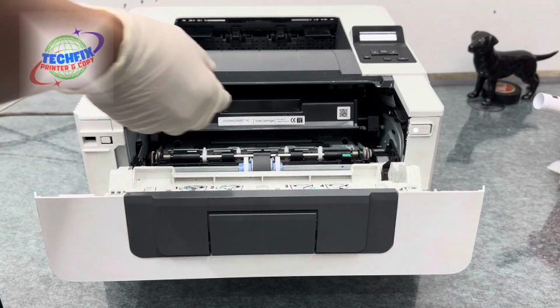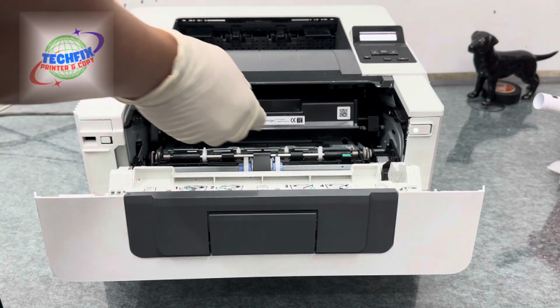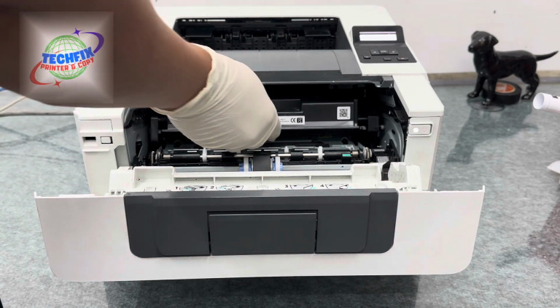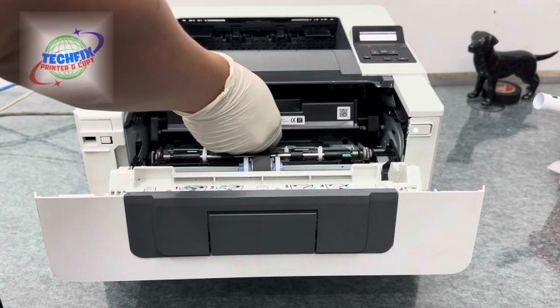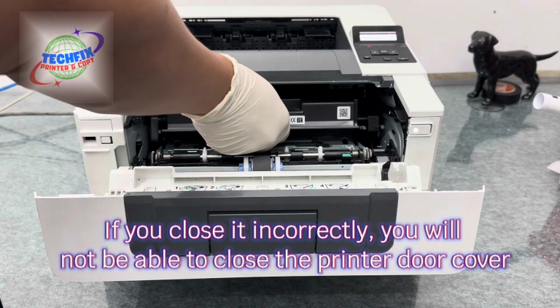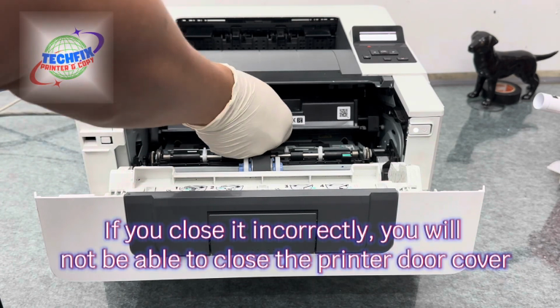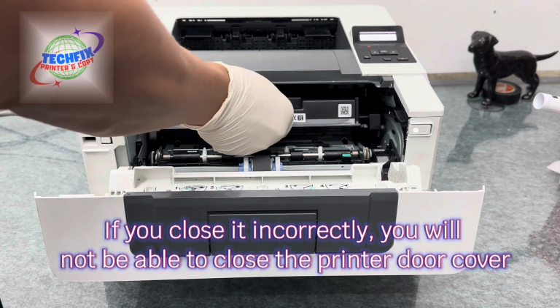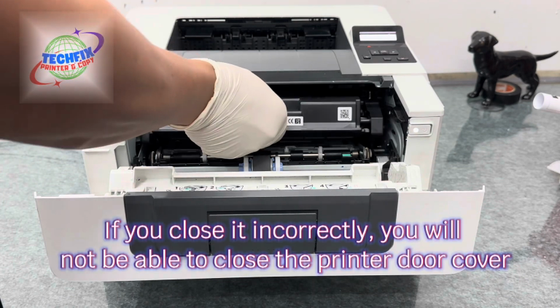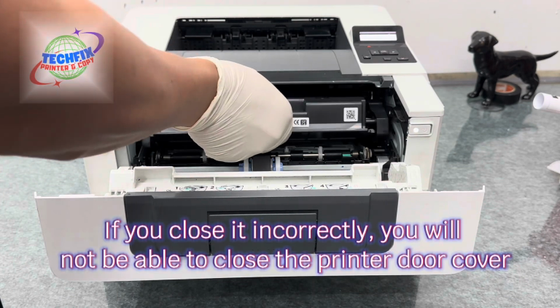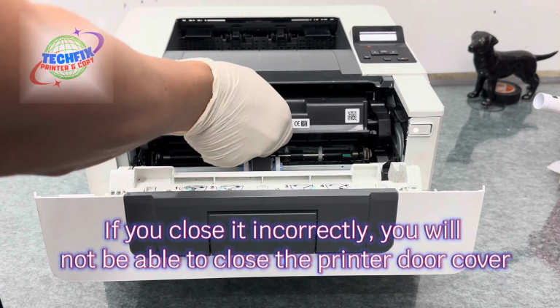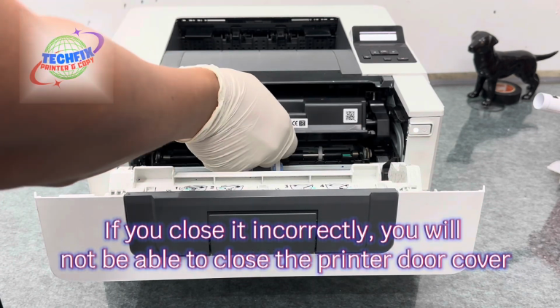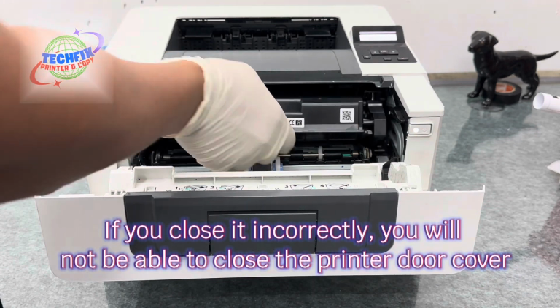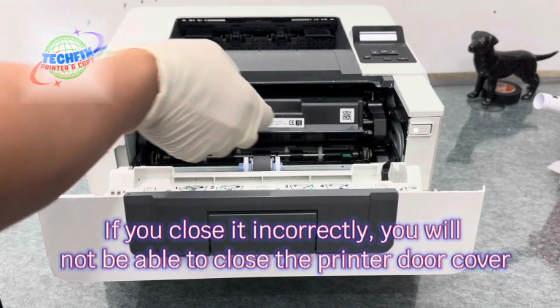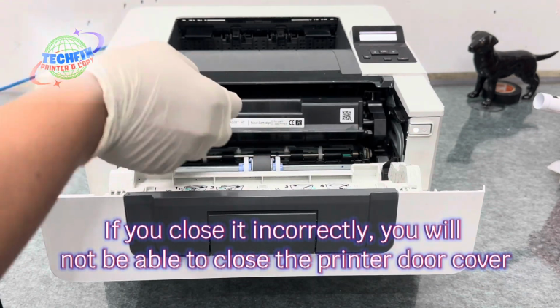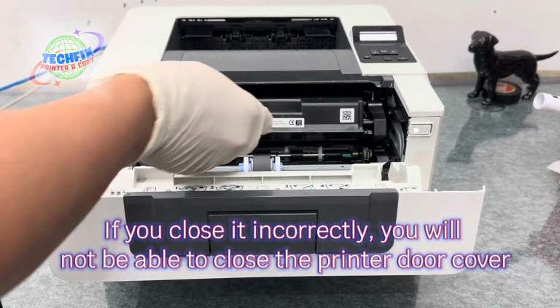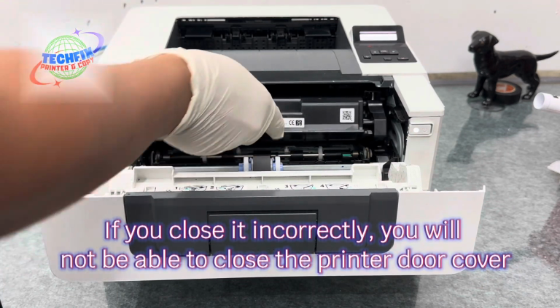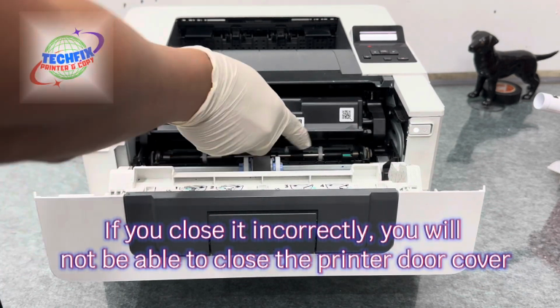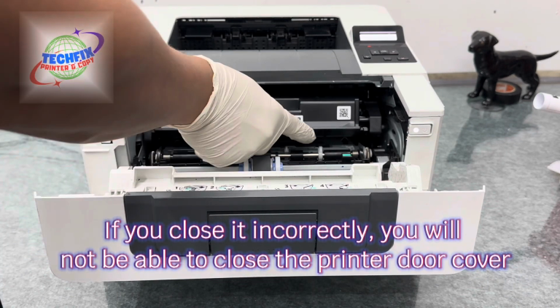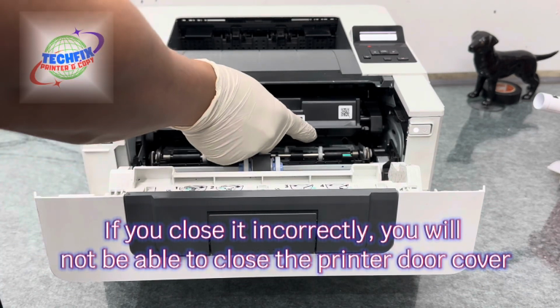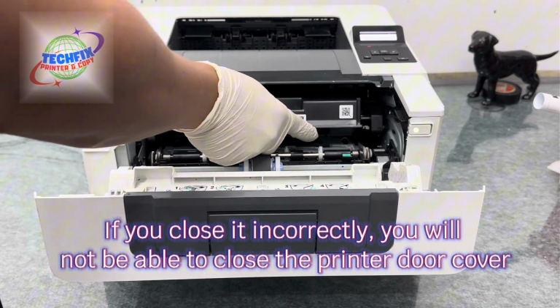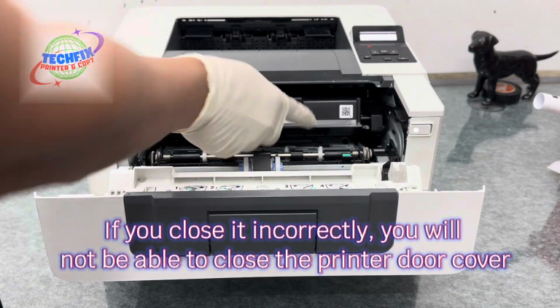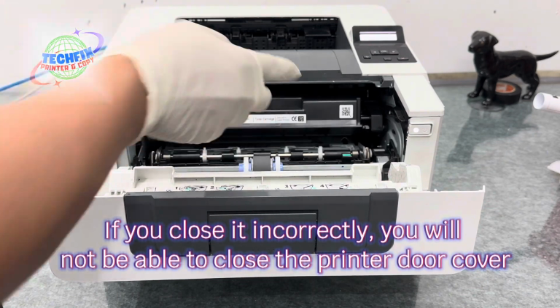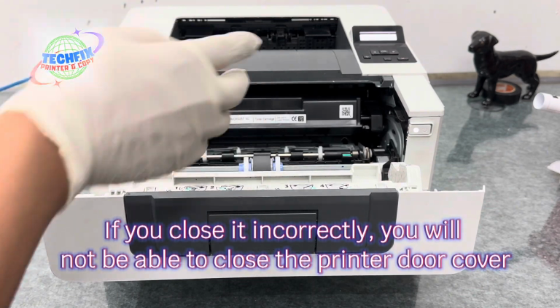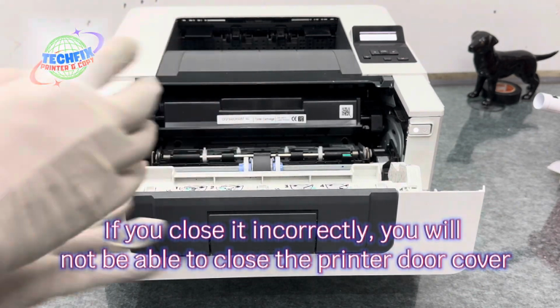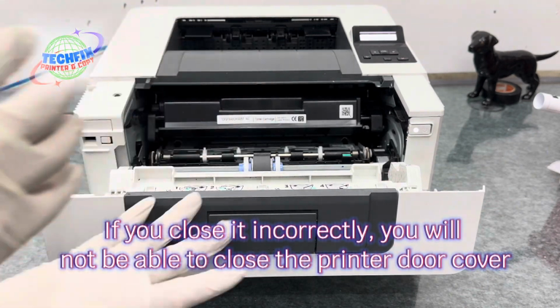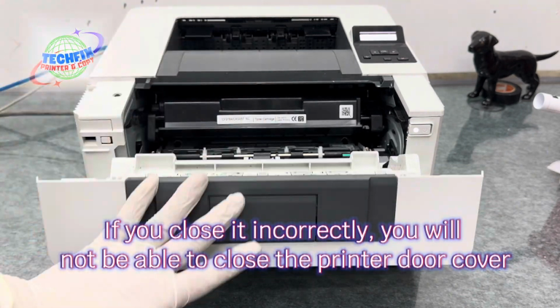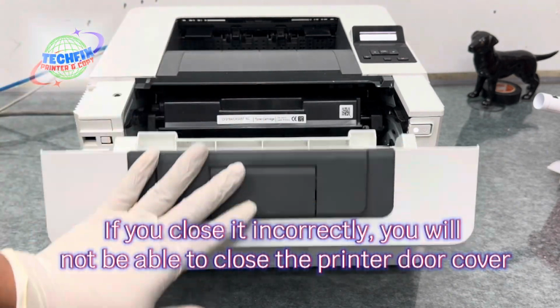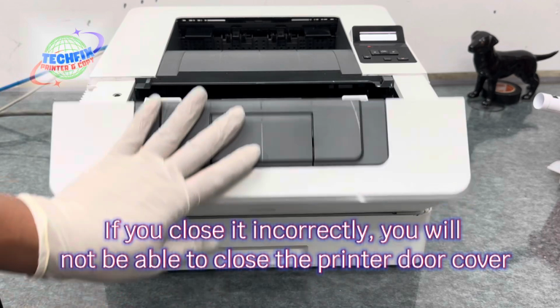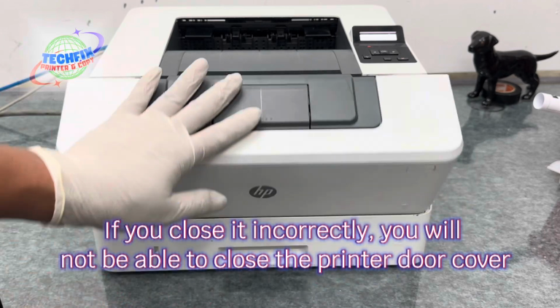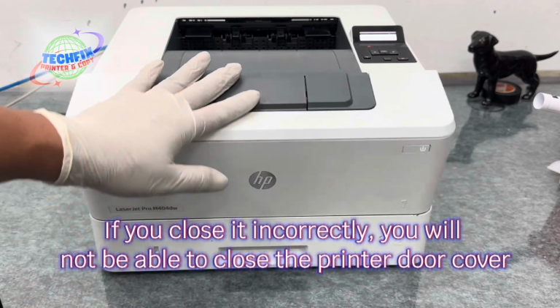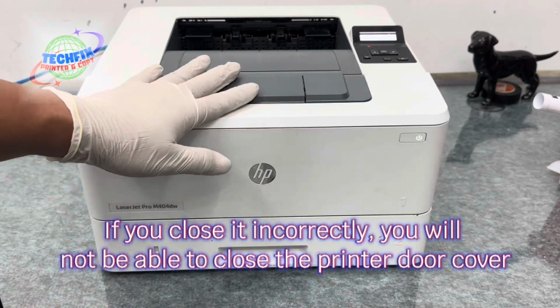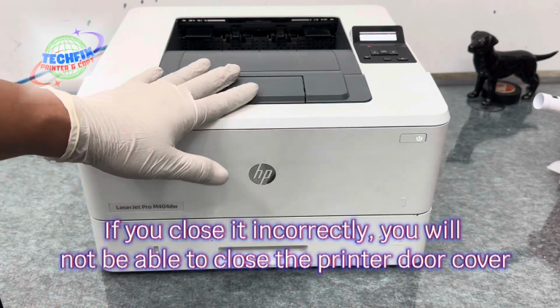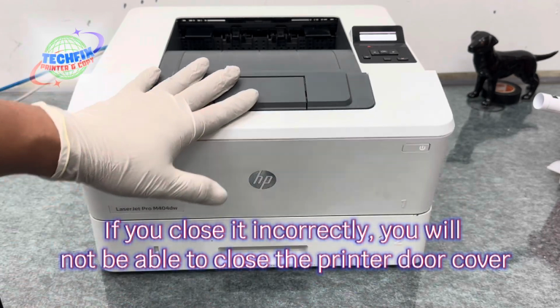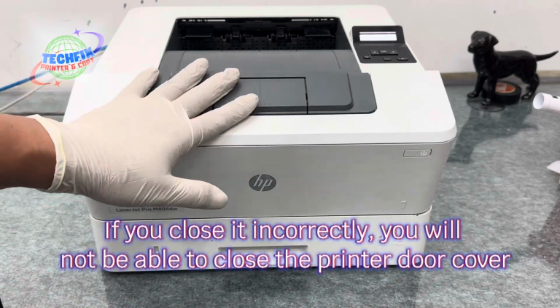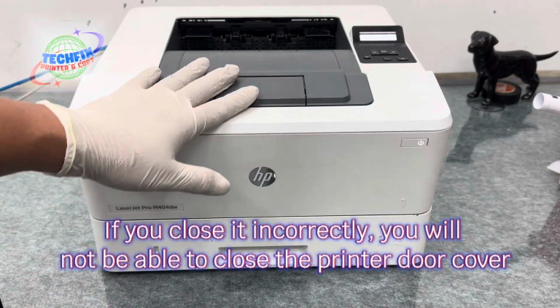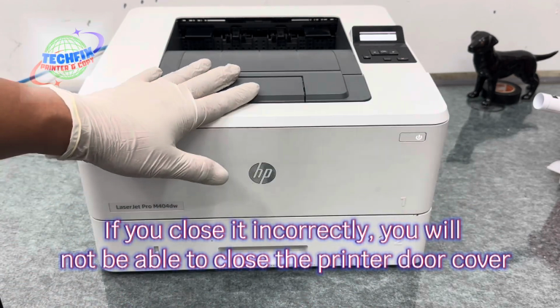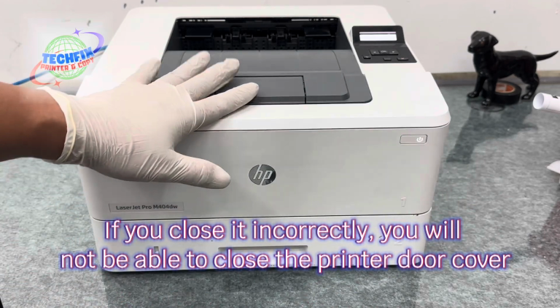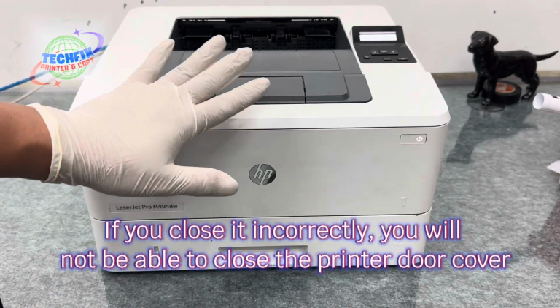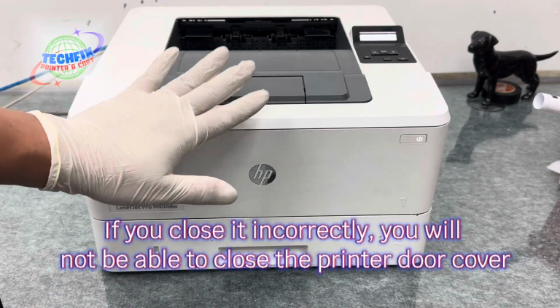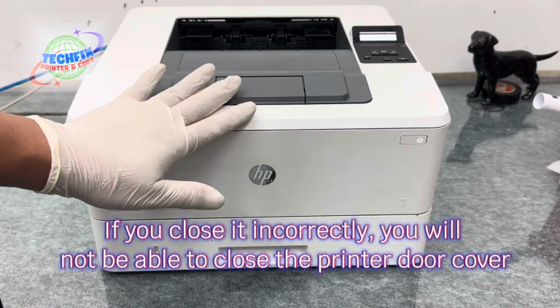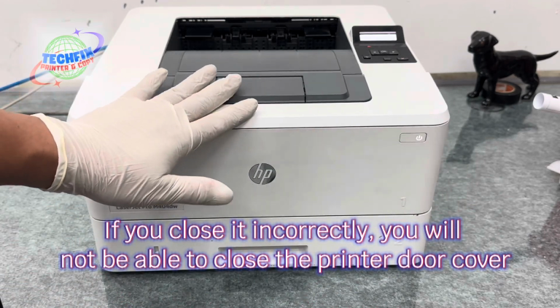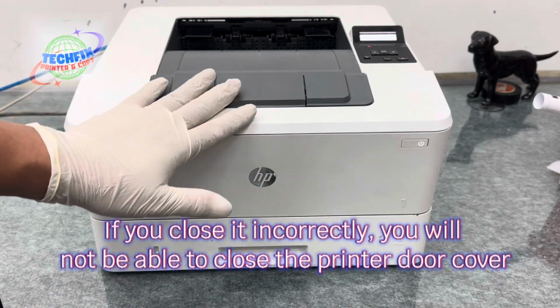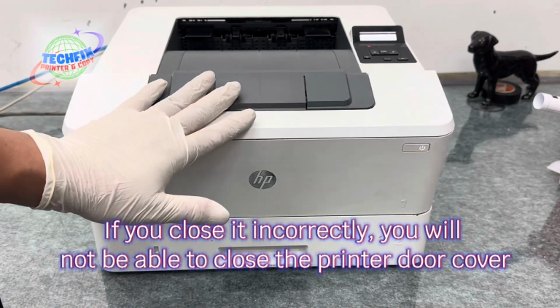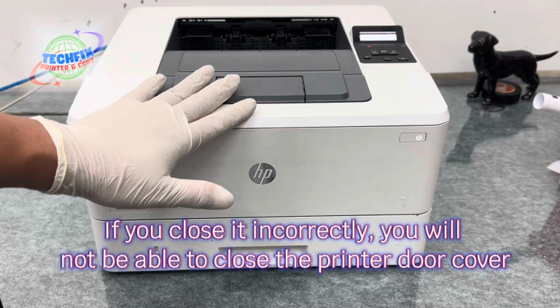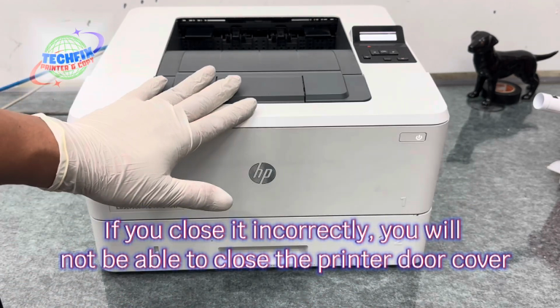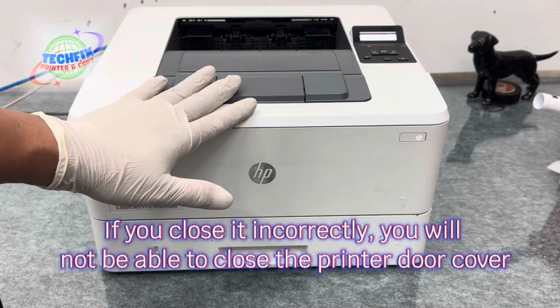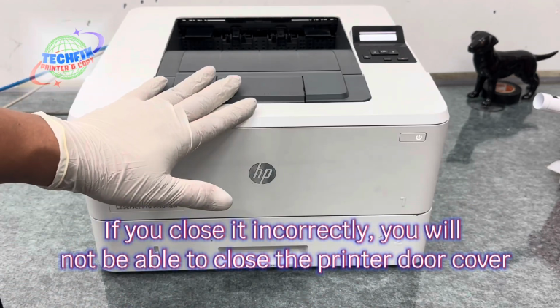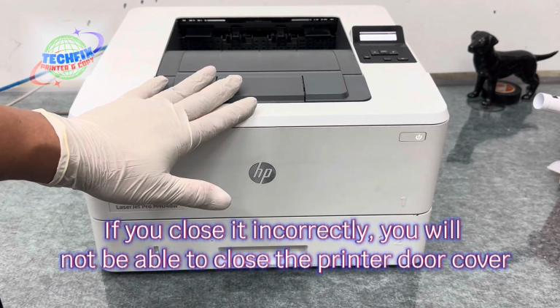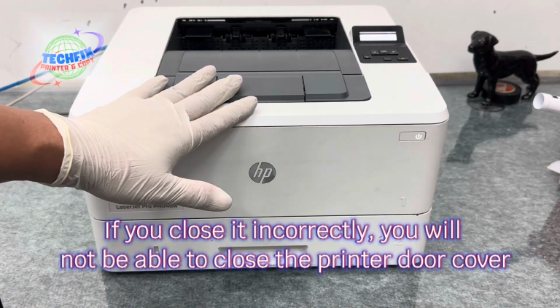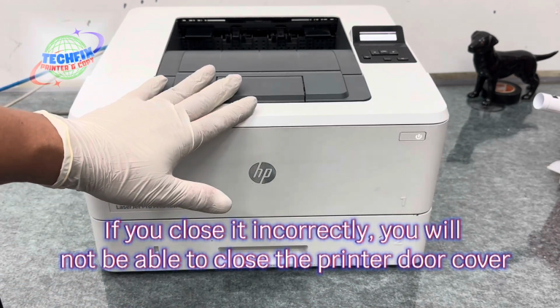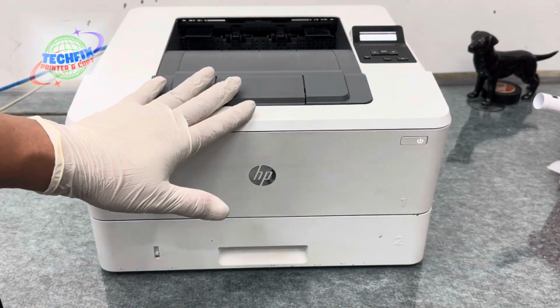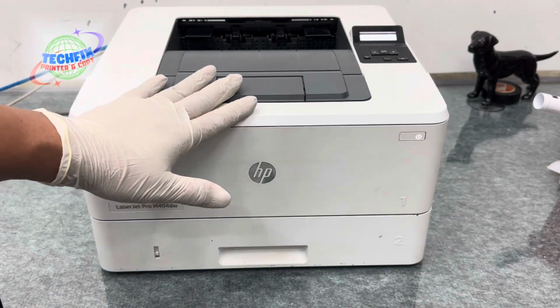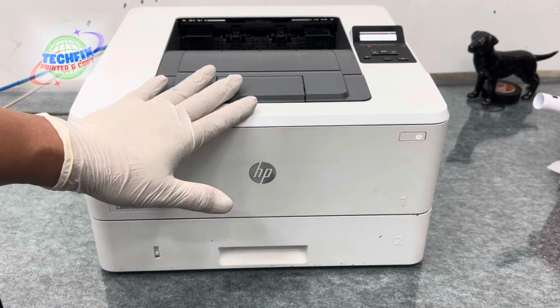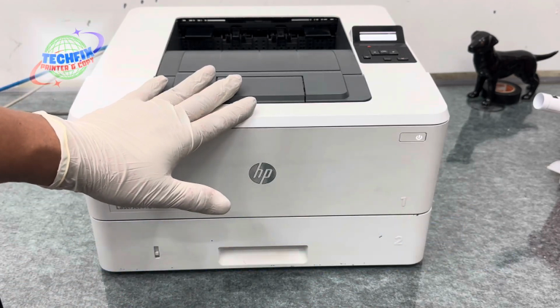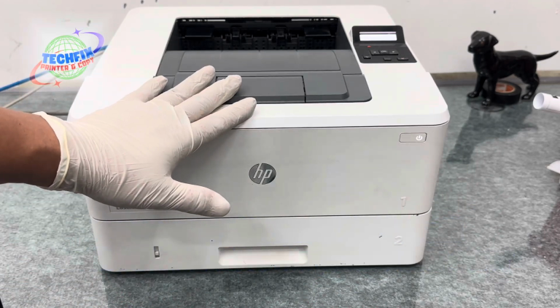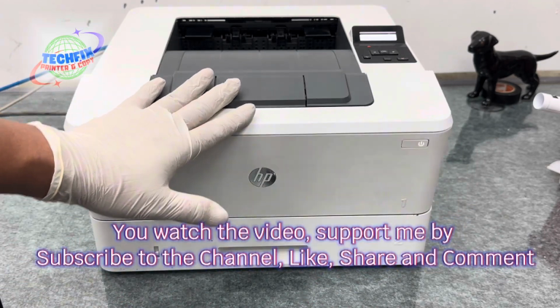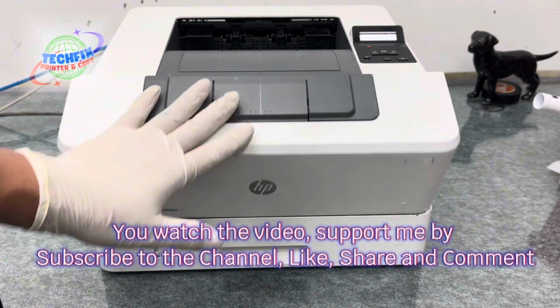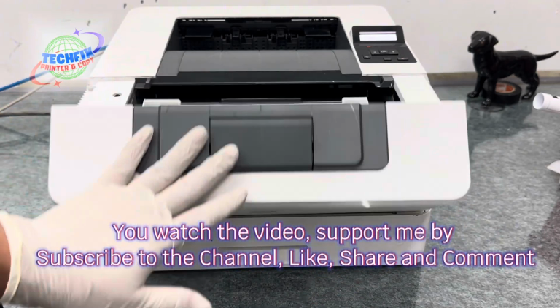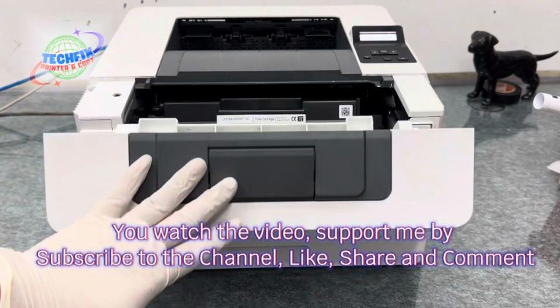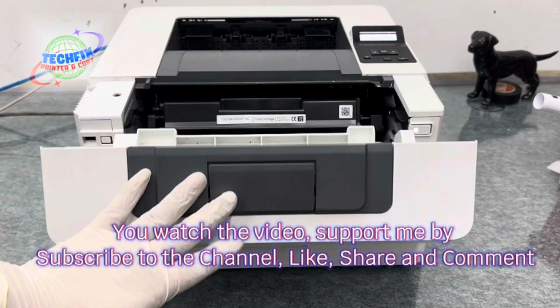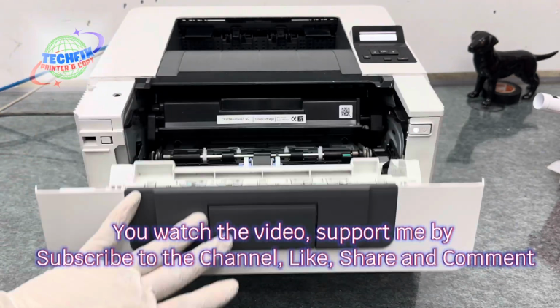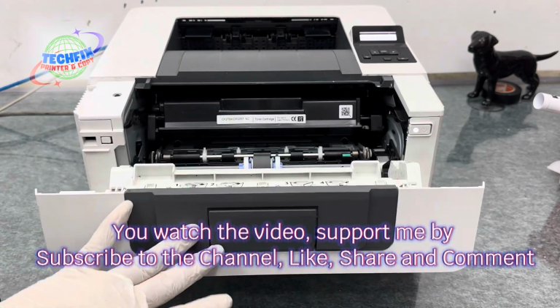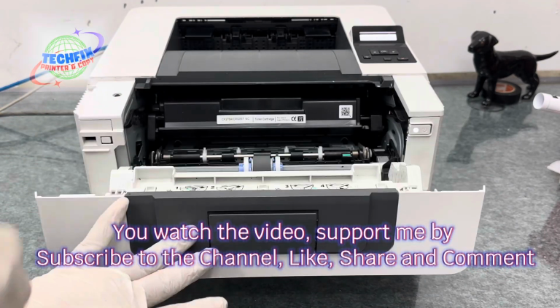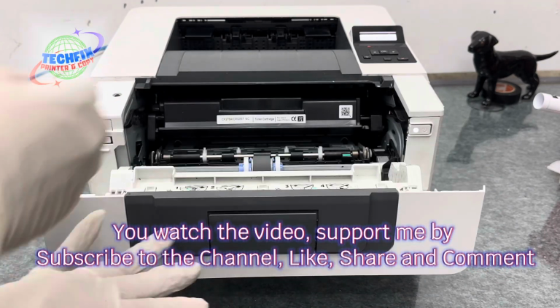If you close it incorrectly, you will not be able to close the printer door cover.